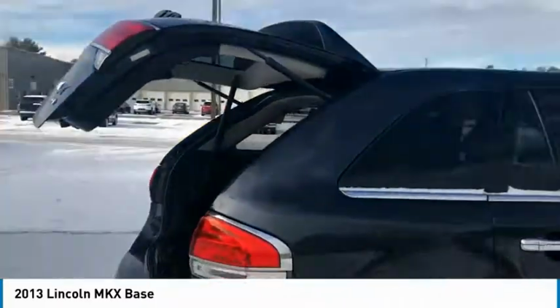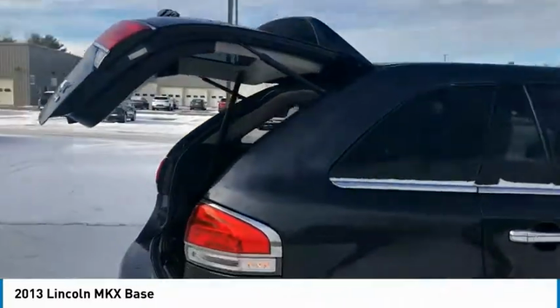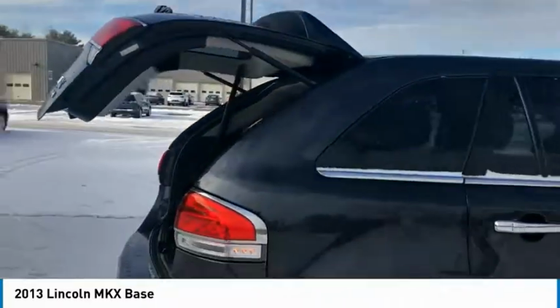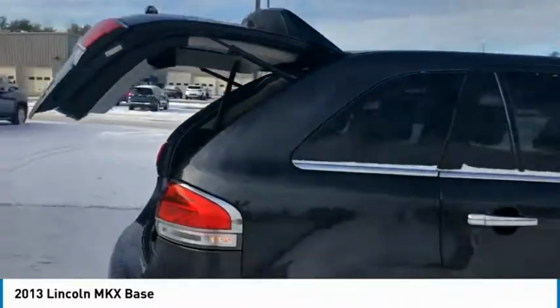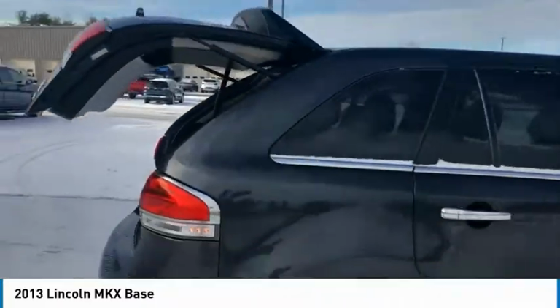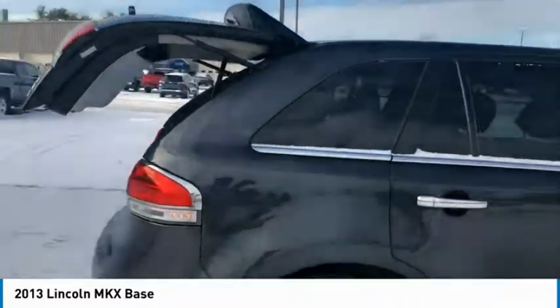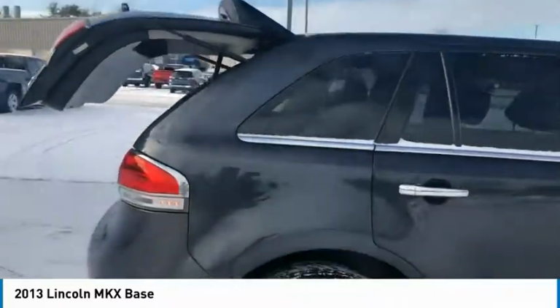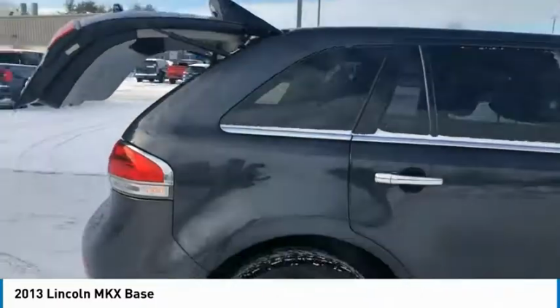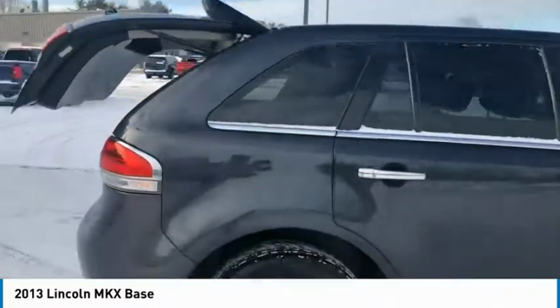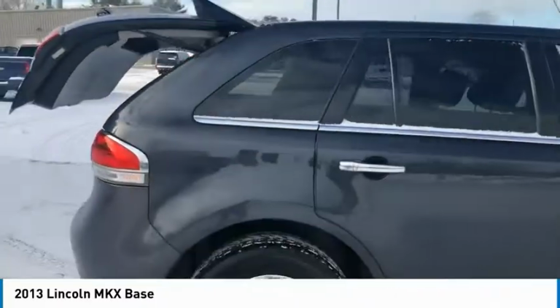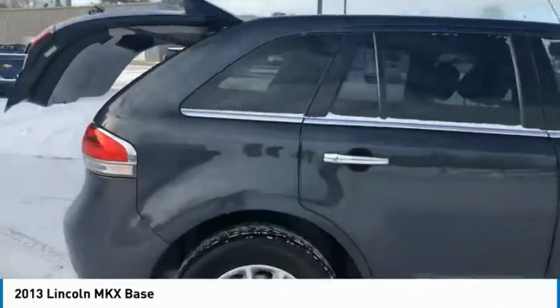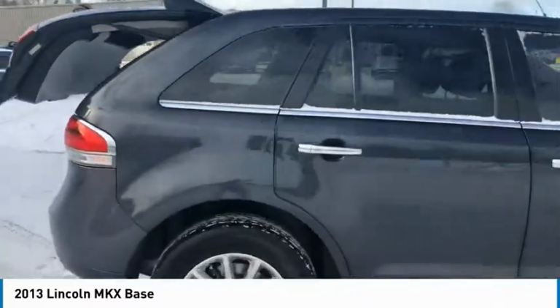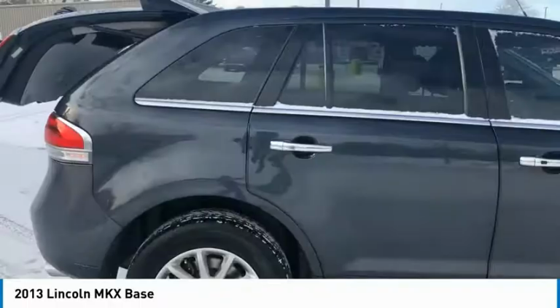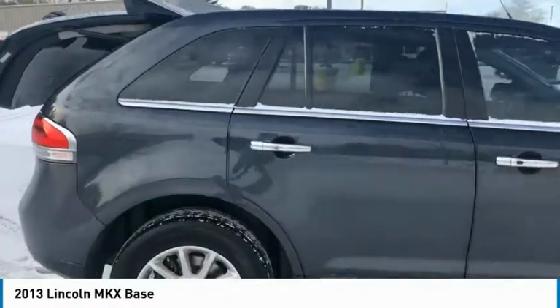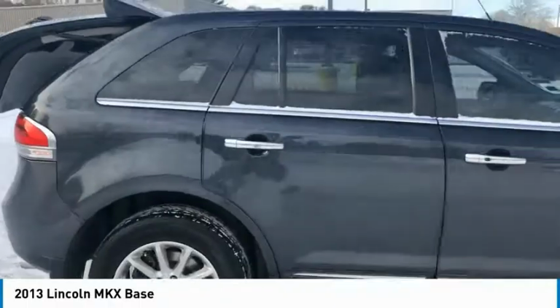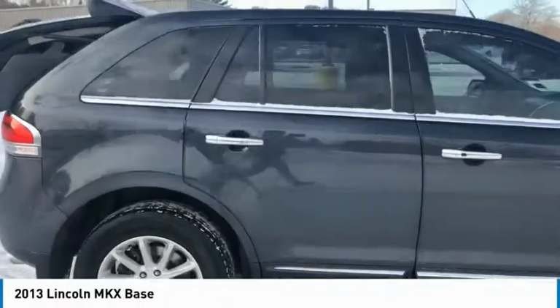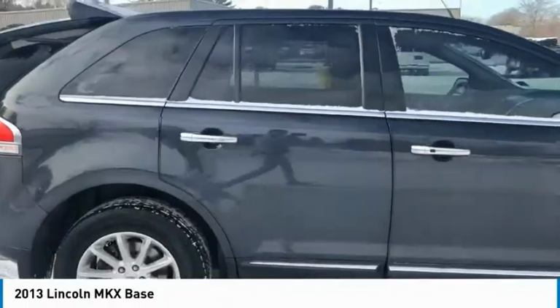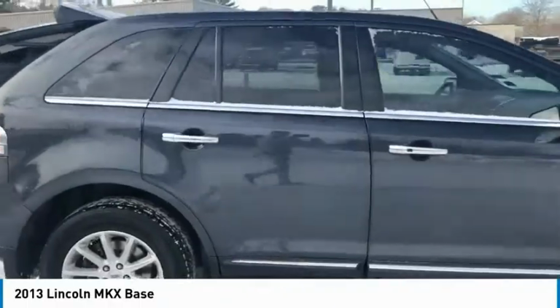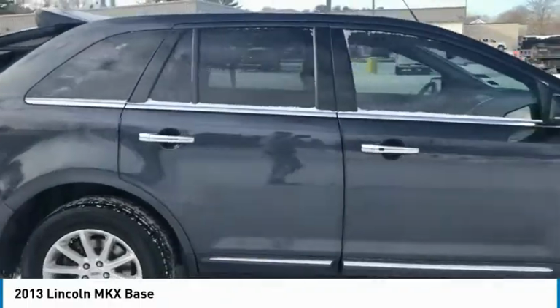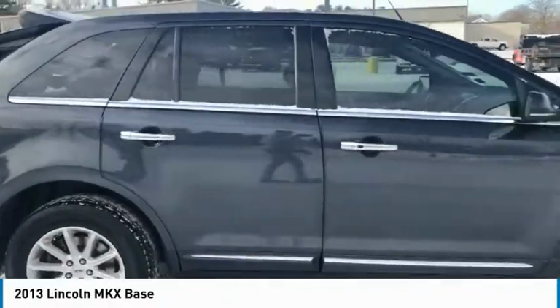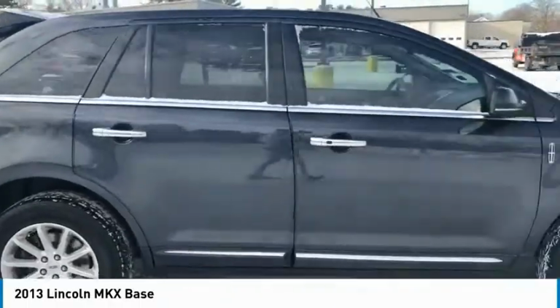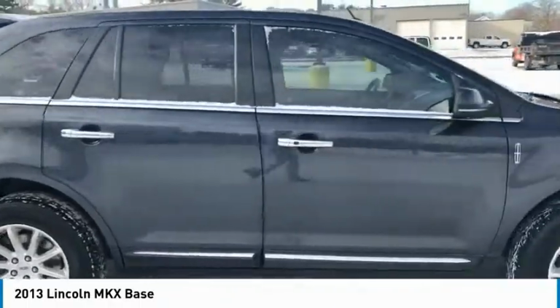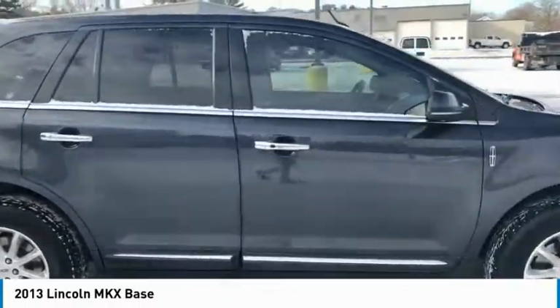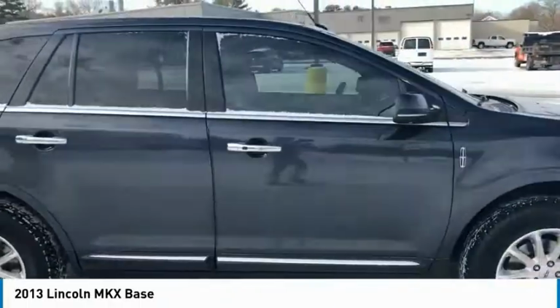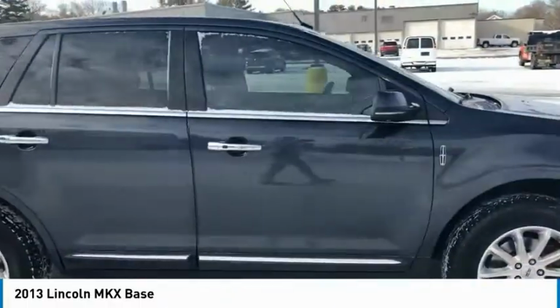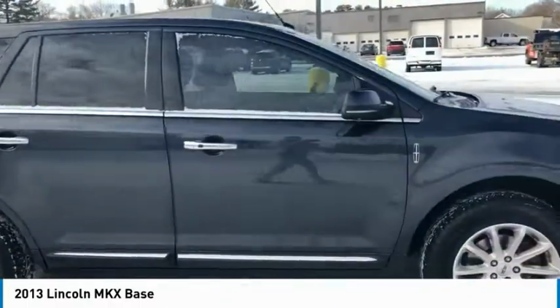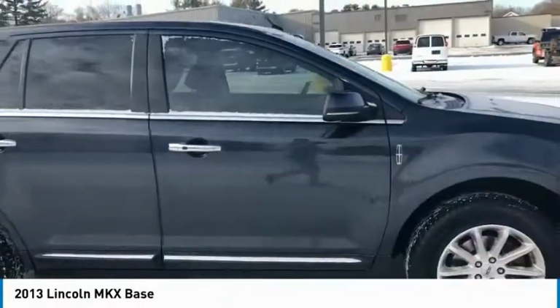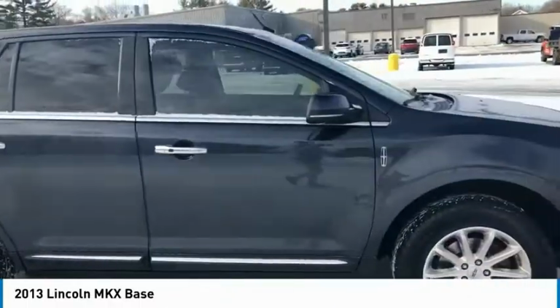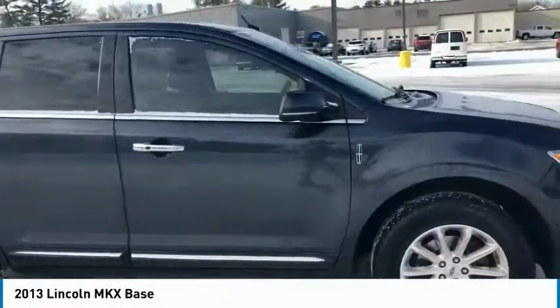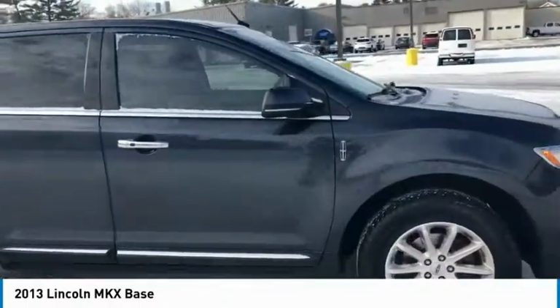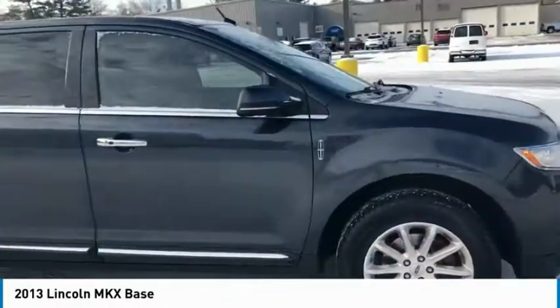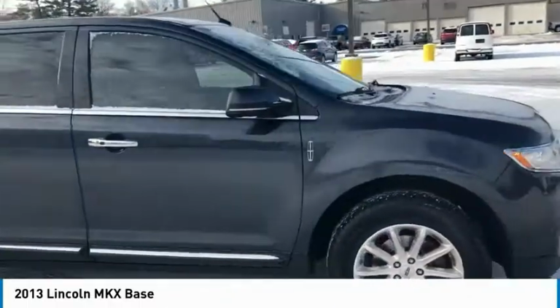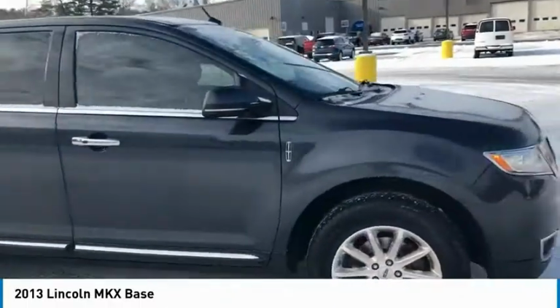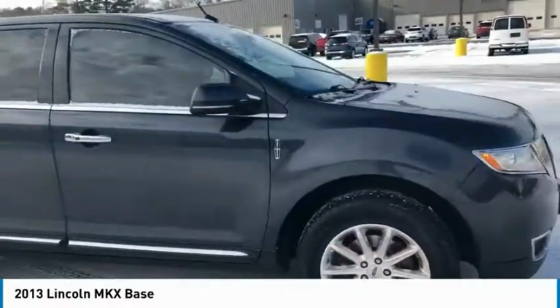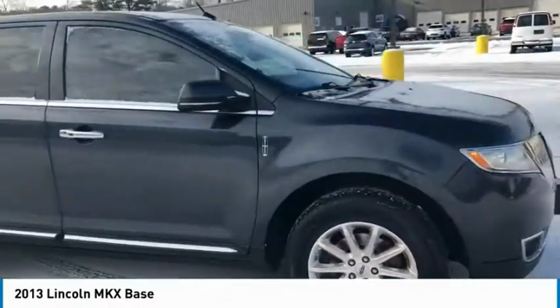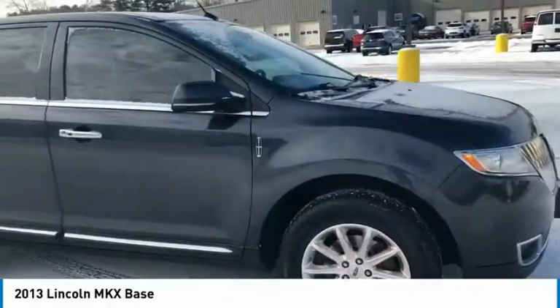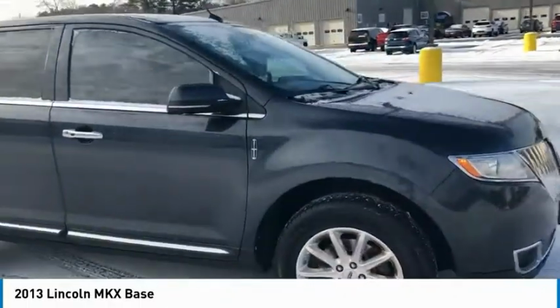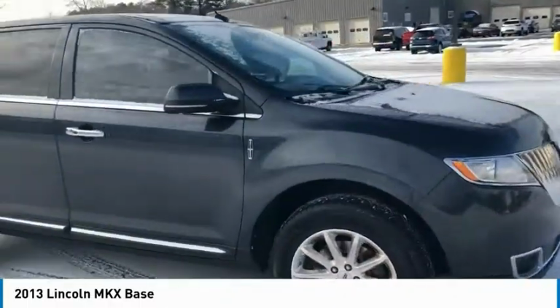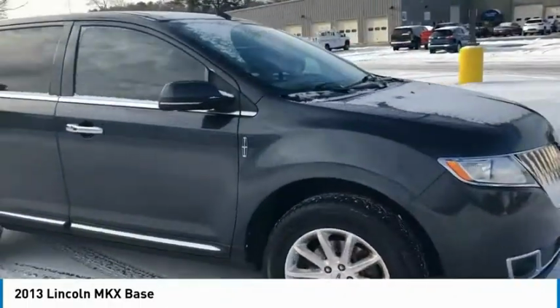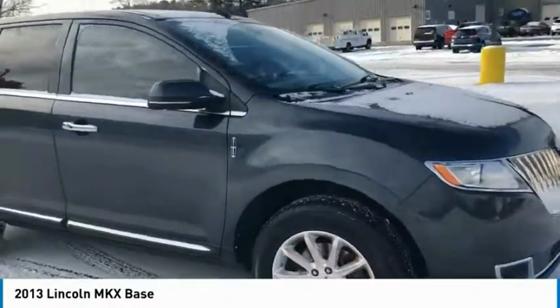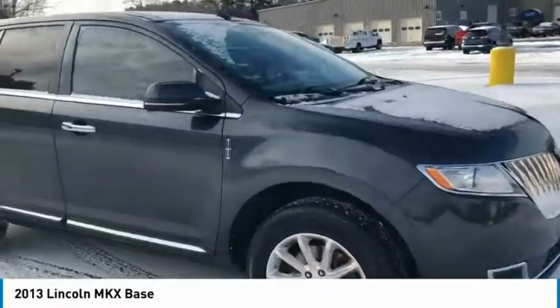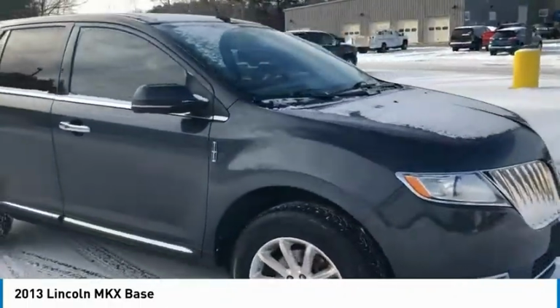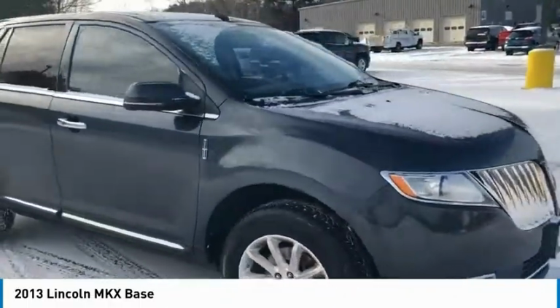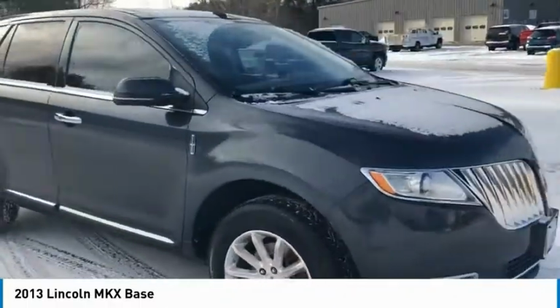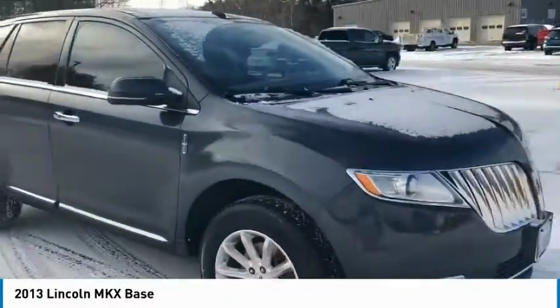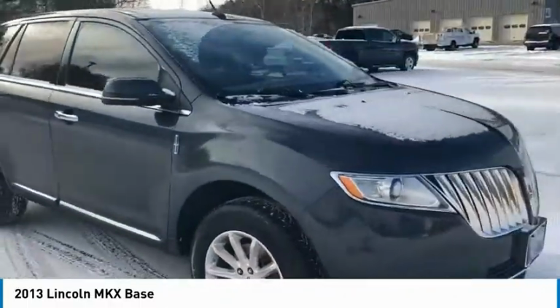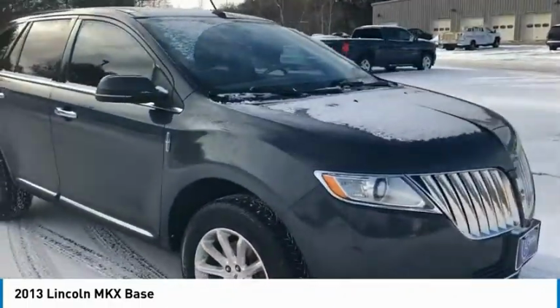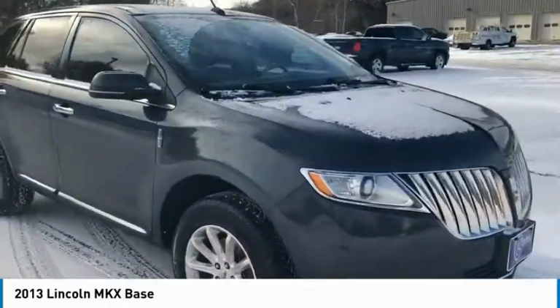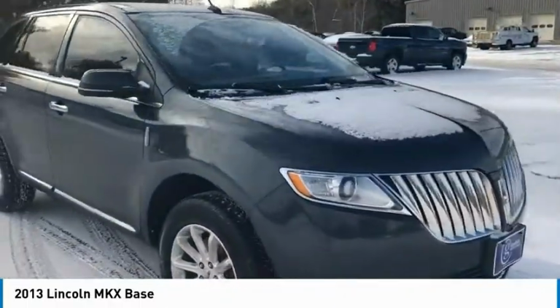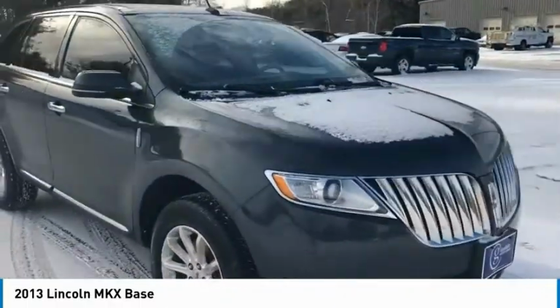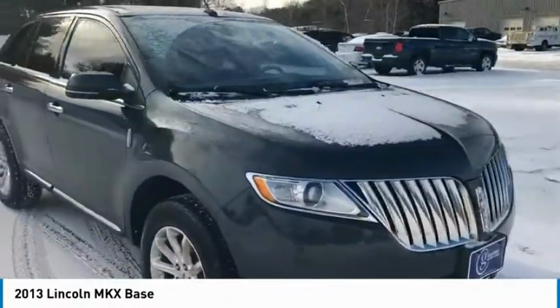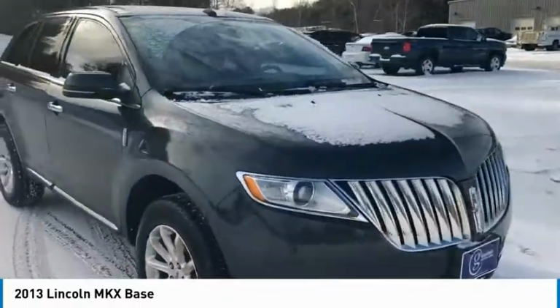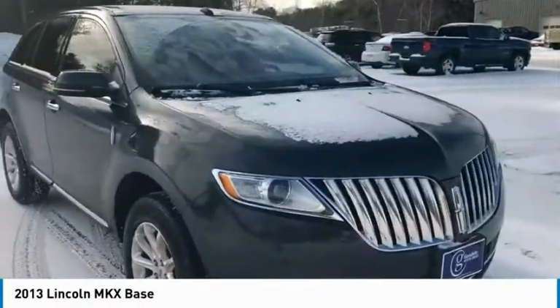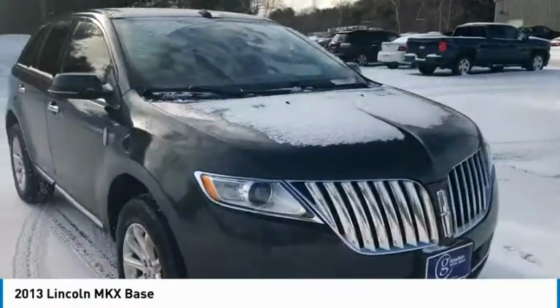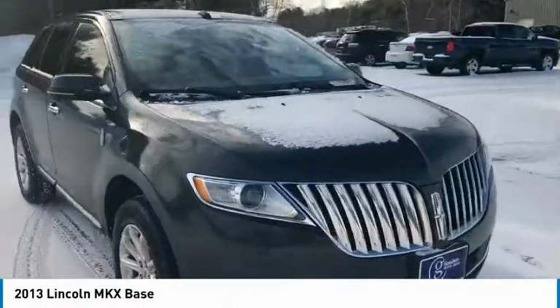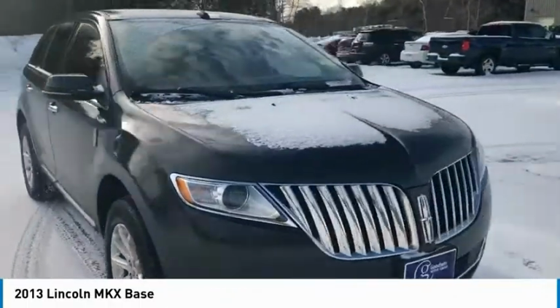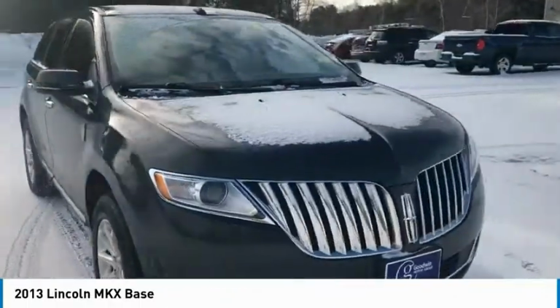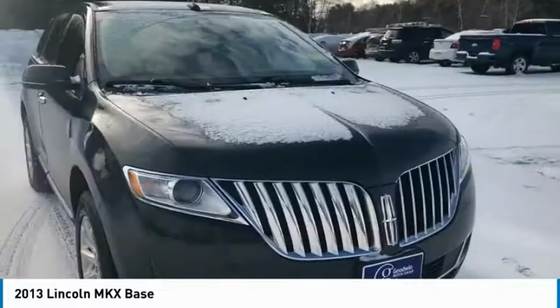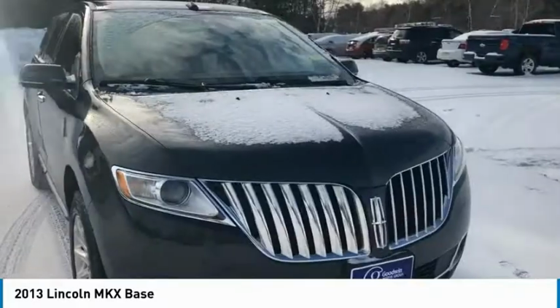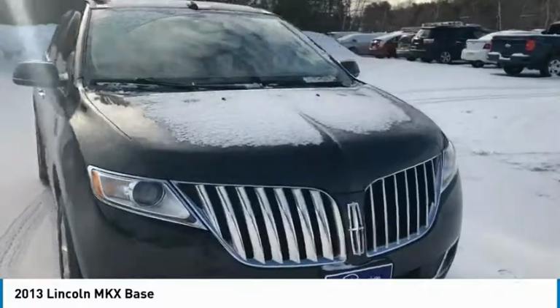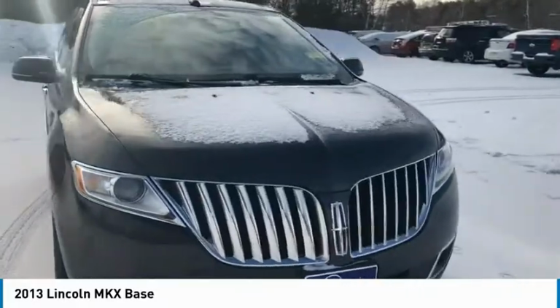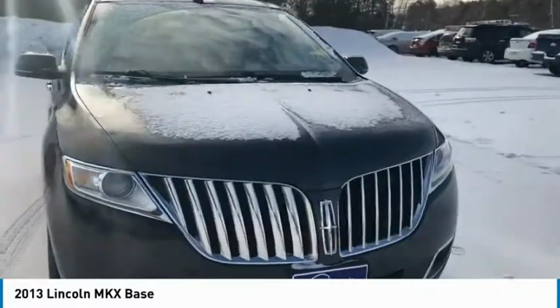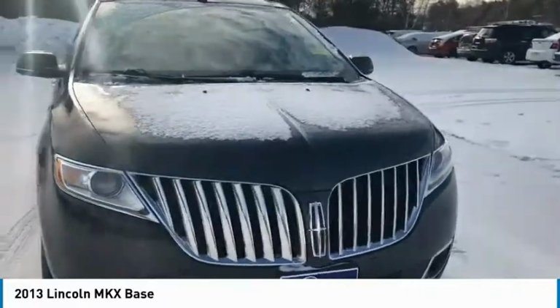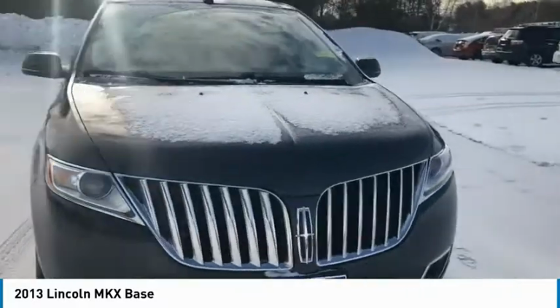Remote keyless entry, fog lights, four wheel disc brakes, speed control, power sunroof, rear window defroster.